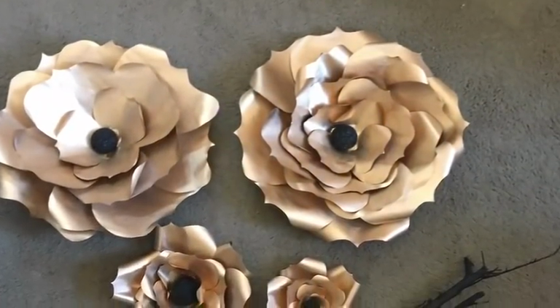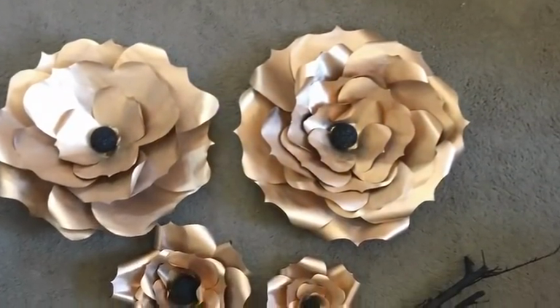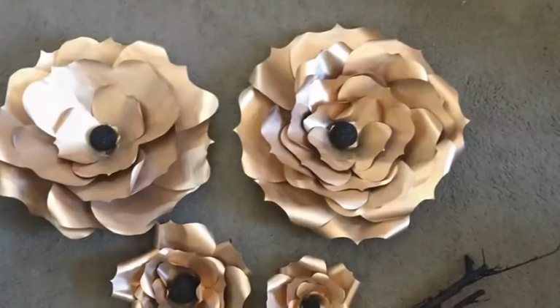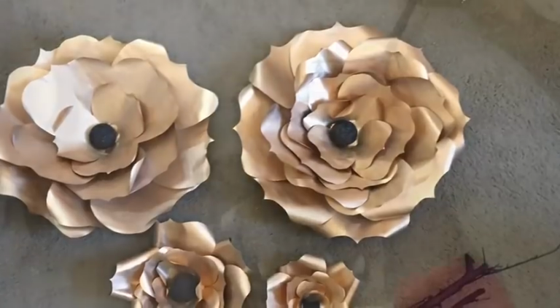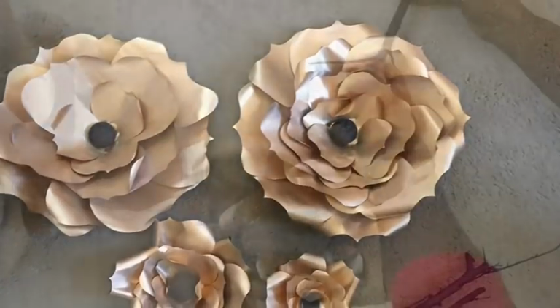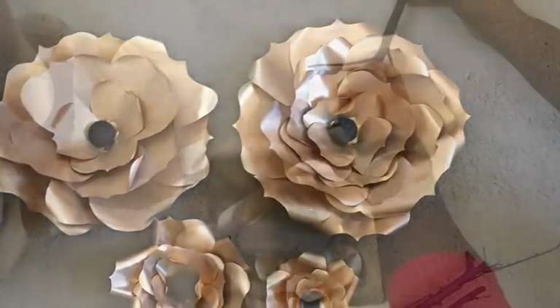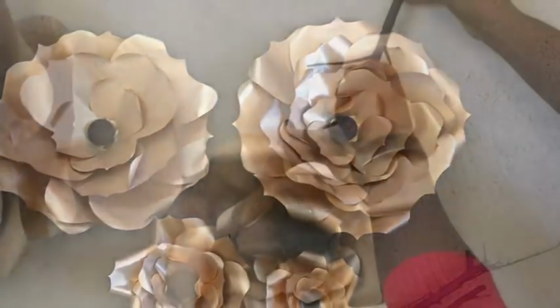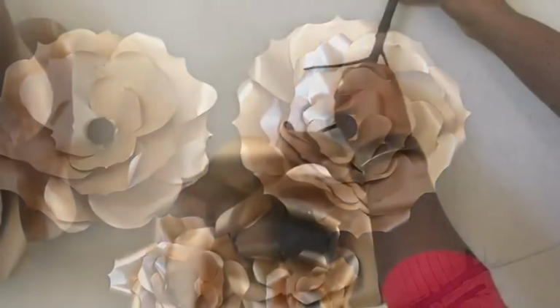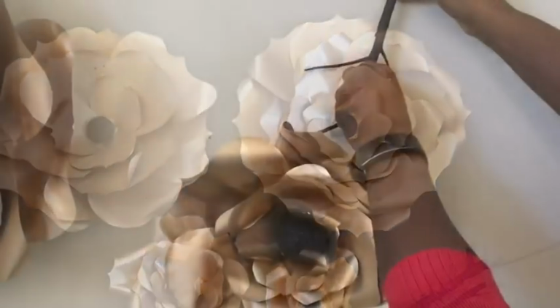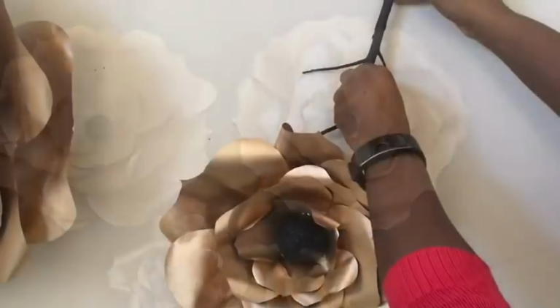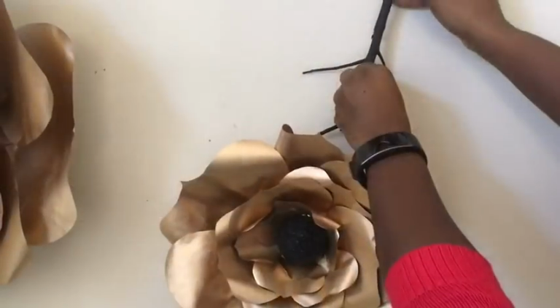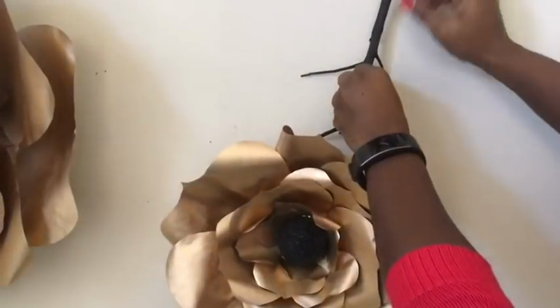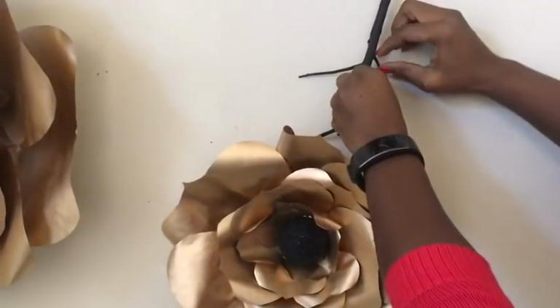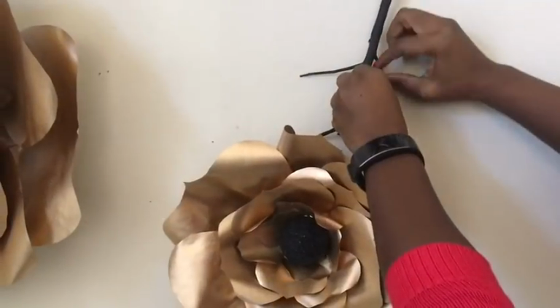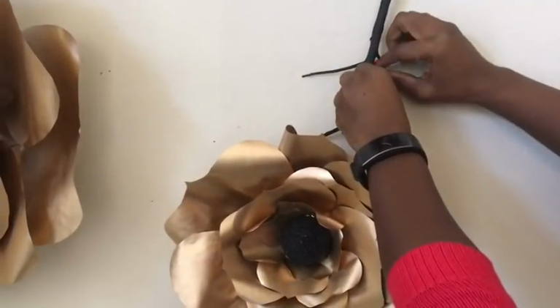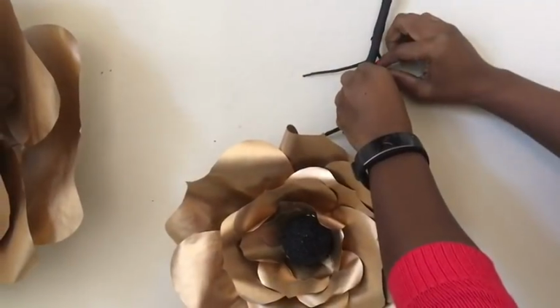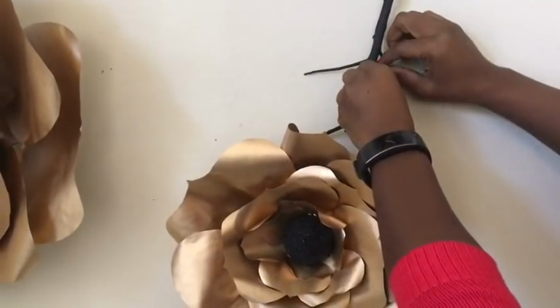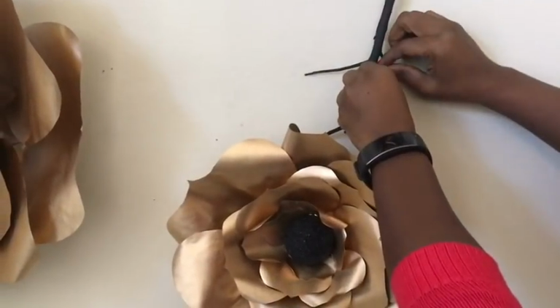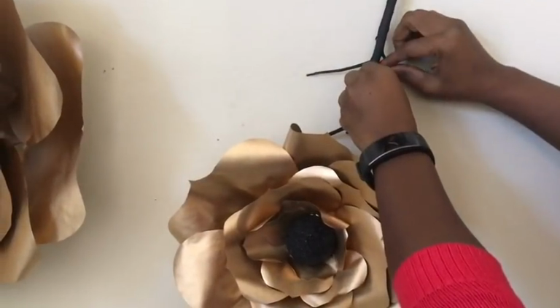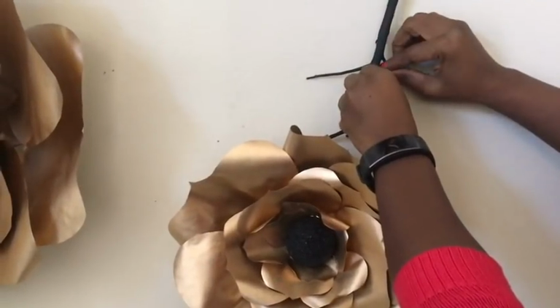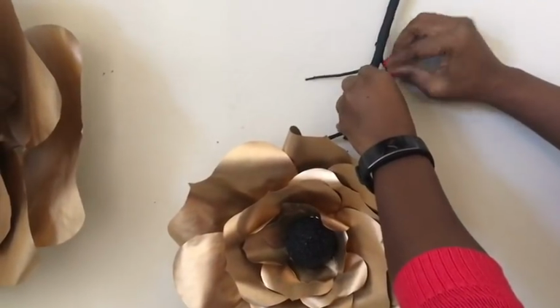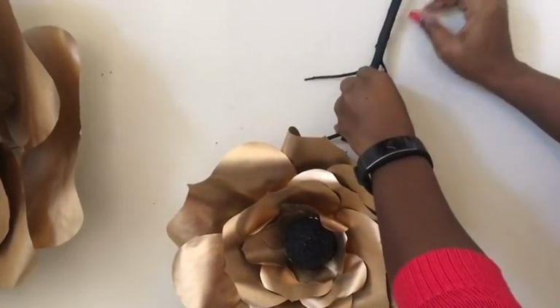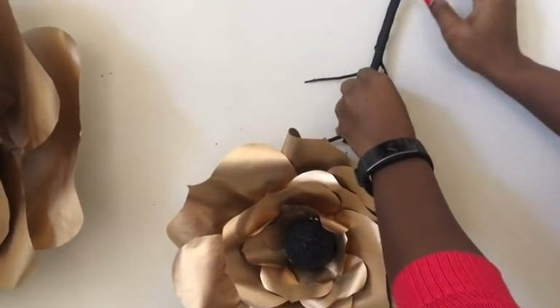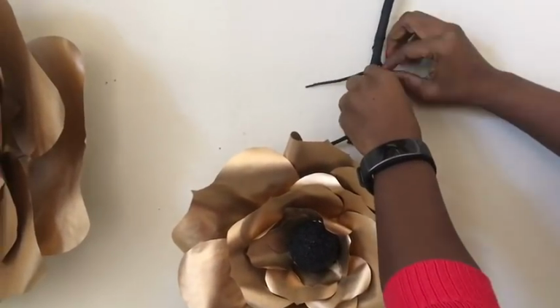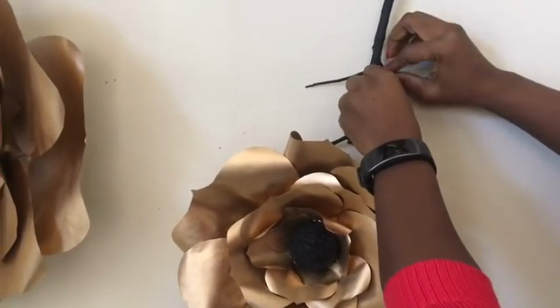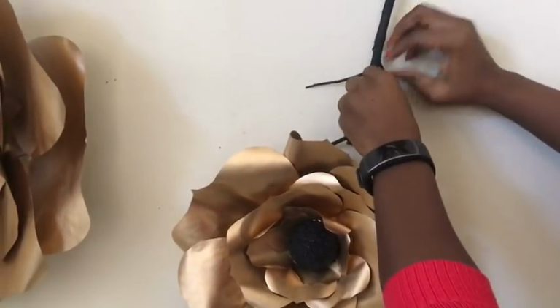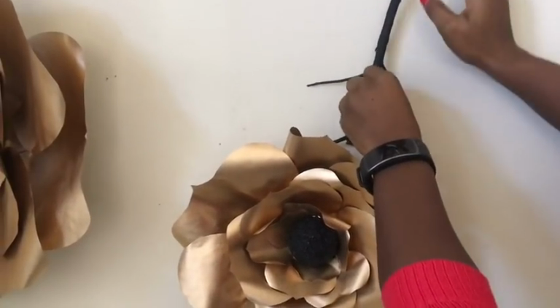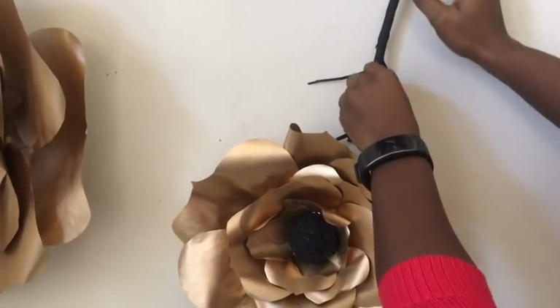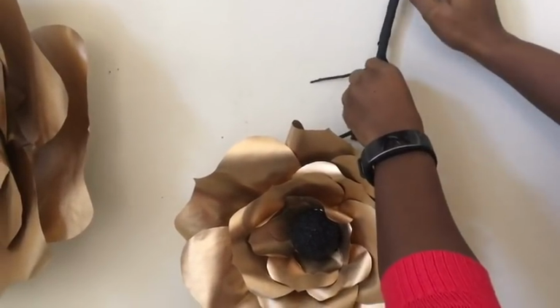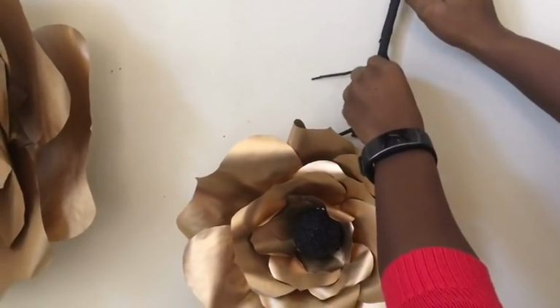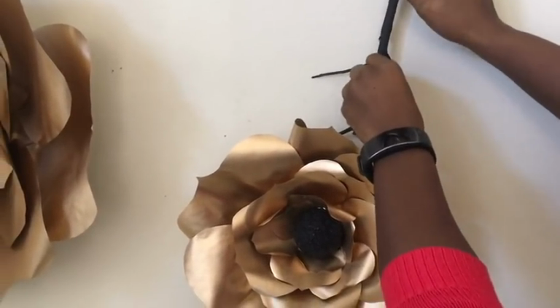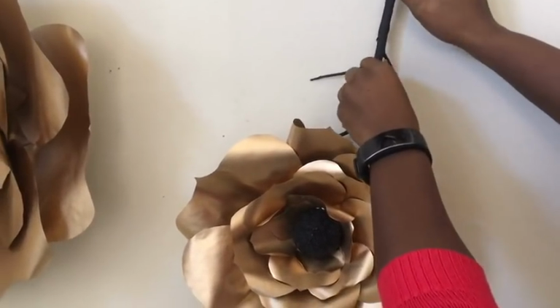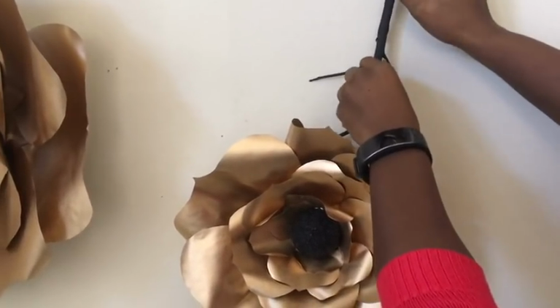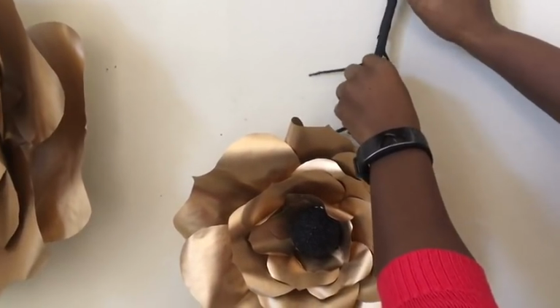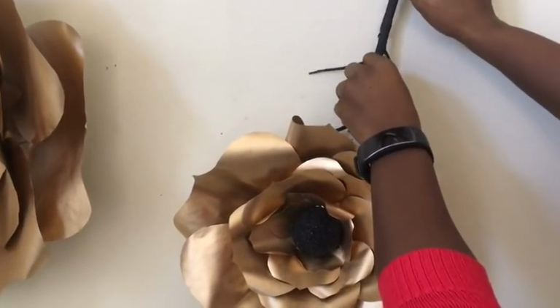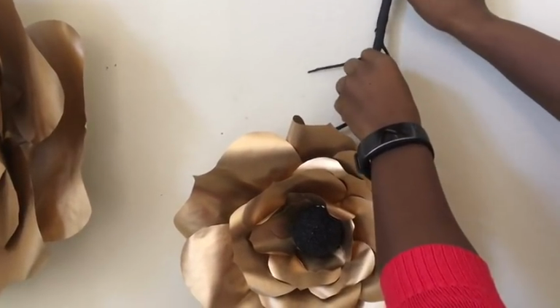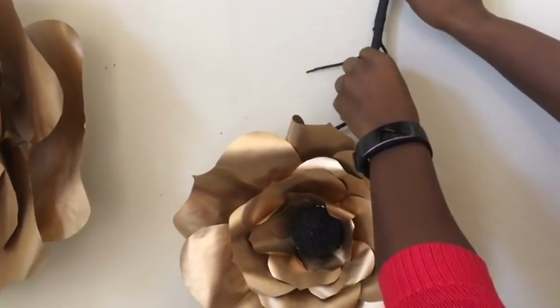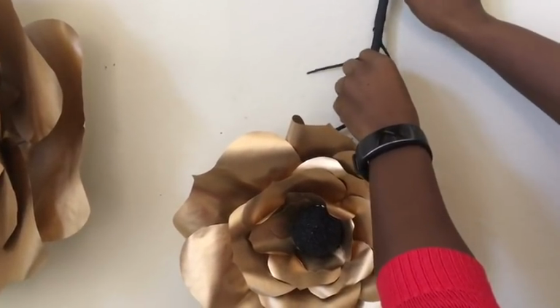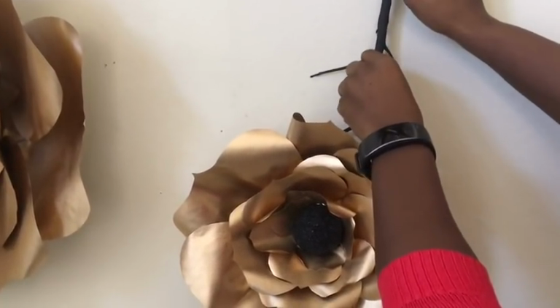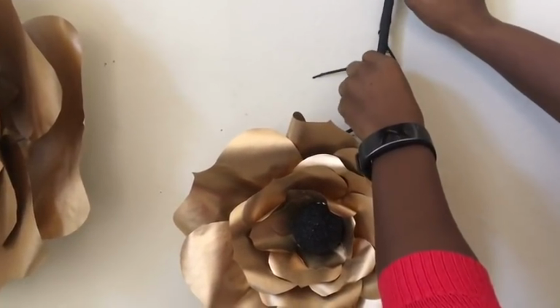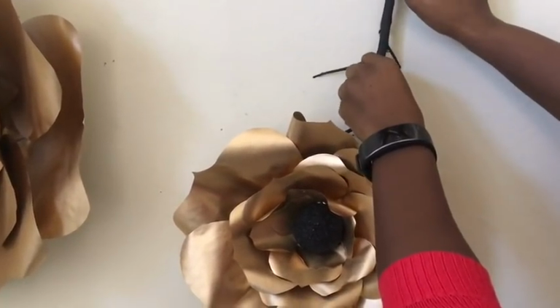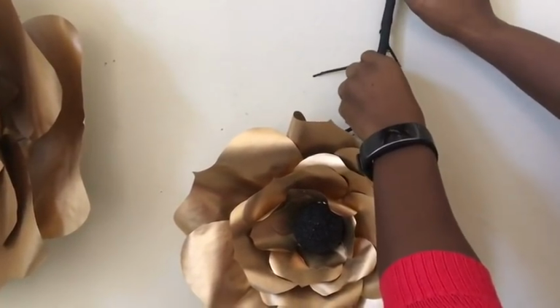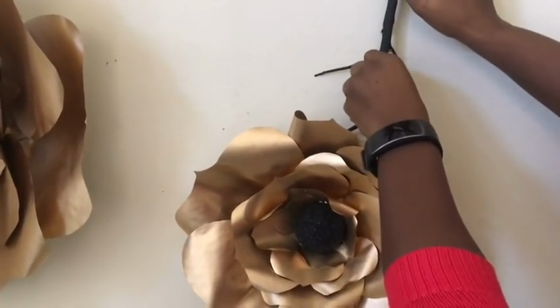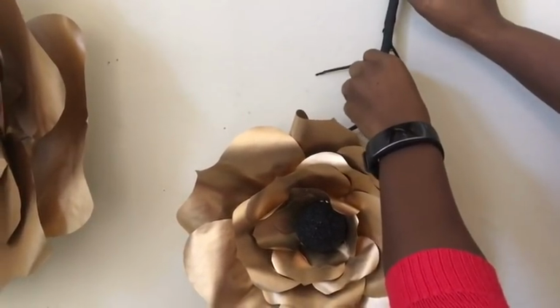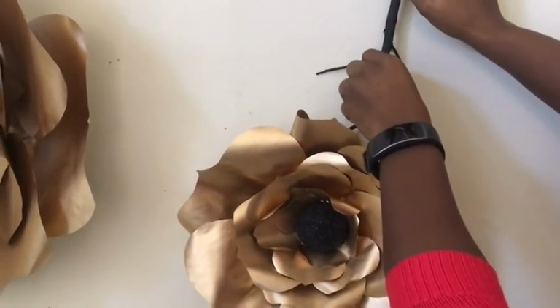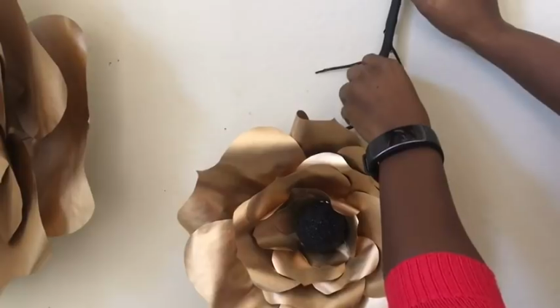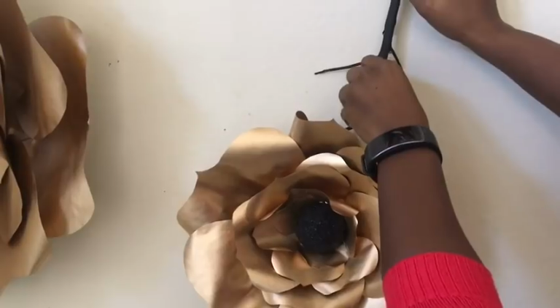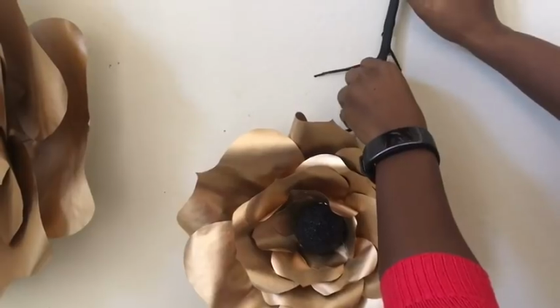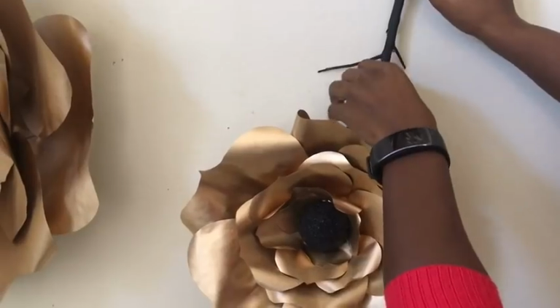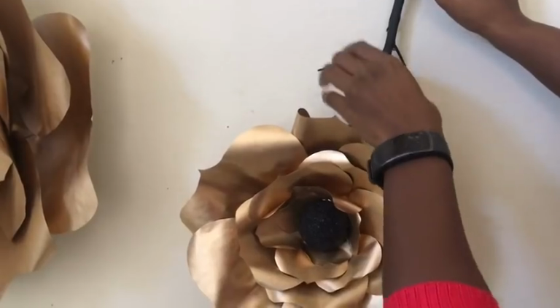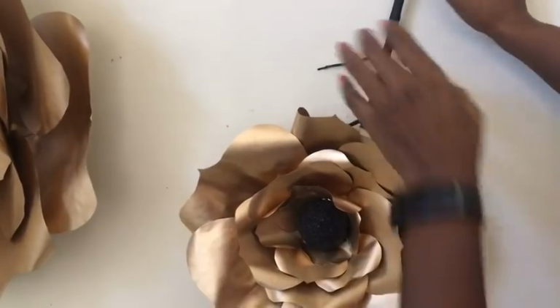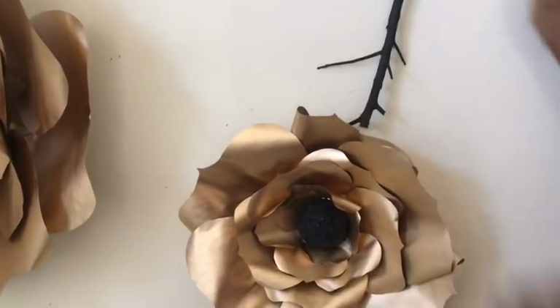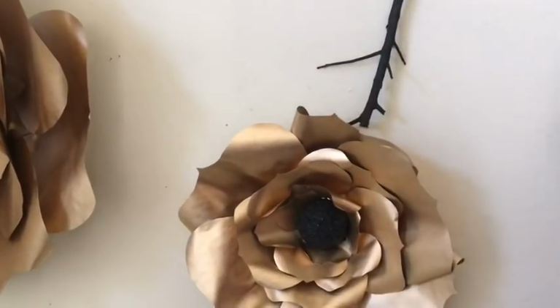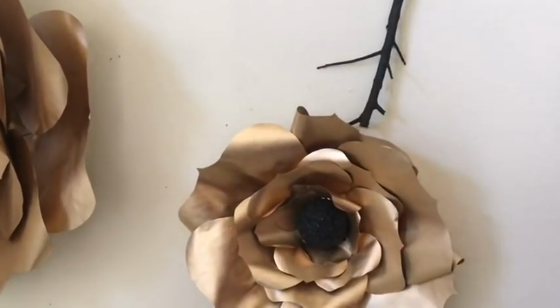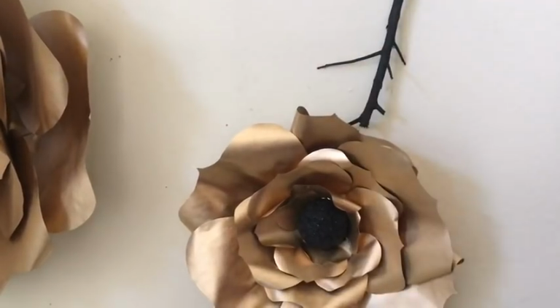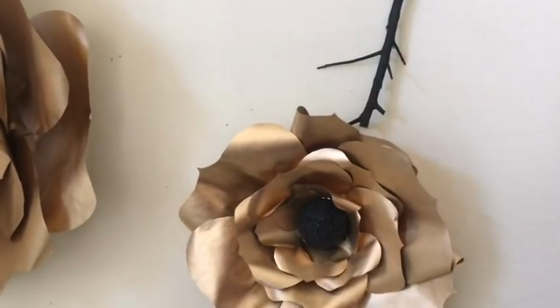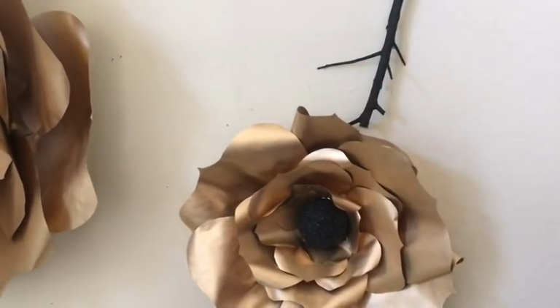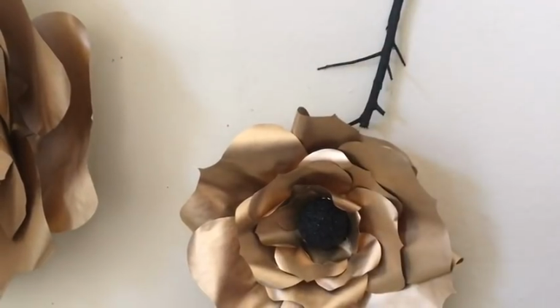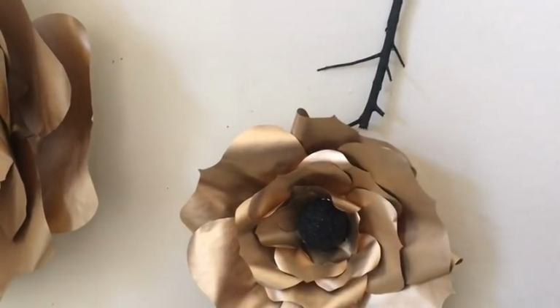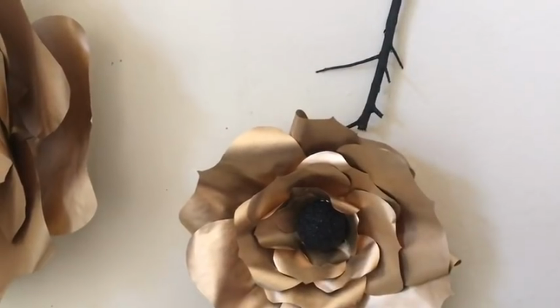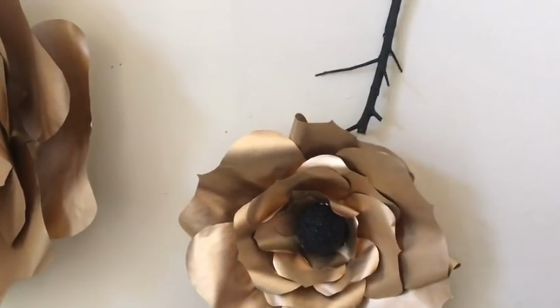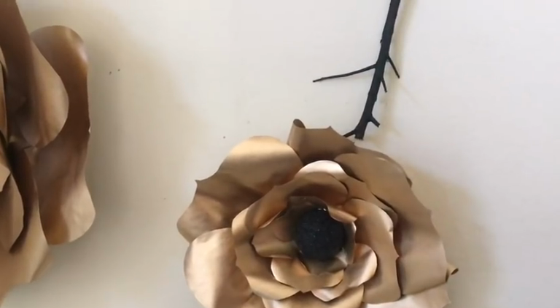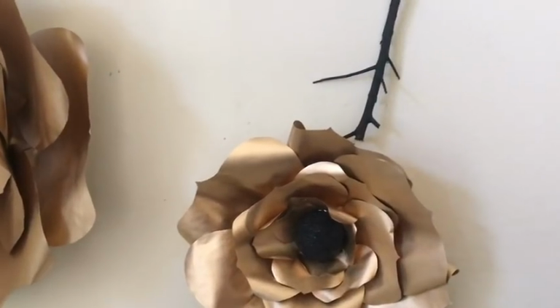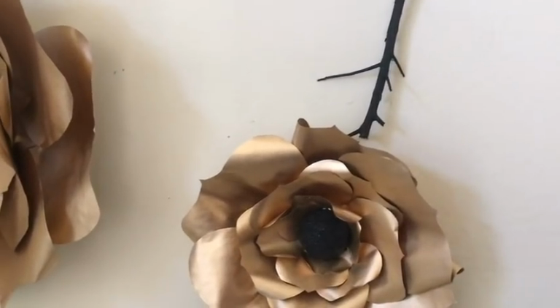I use command strips to hang all the flowers on the wall and a nail to hold the branches on the wall, to give an illusion like they're together with the flowers.